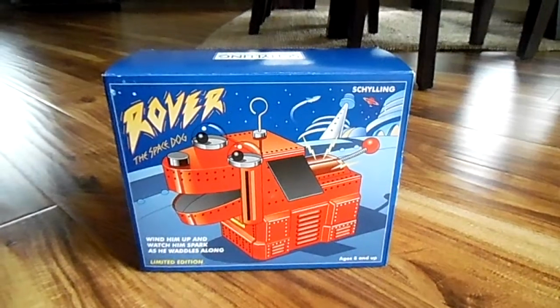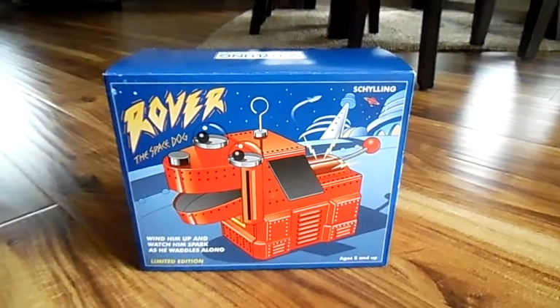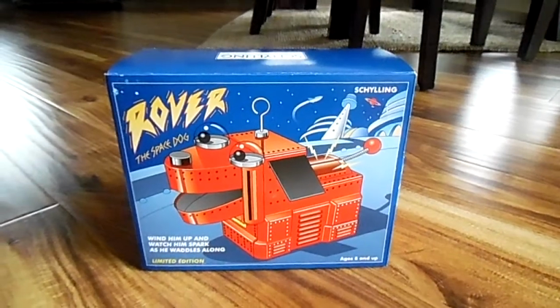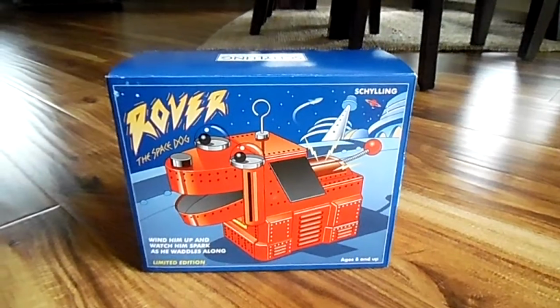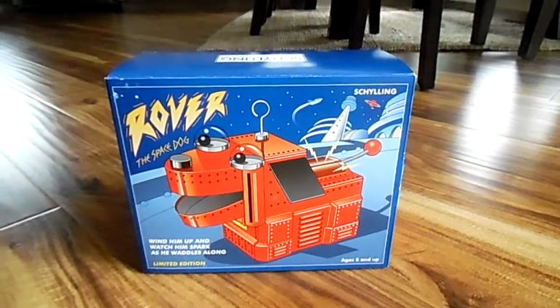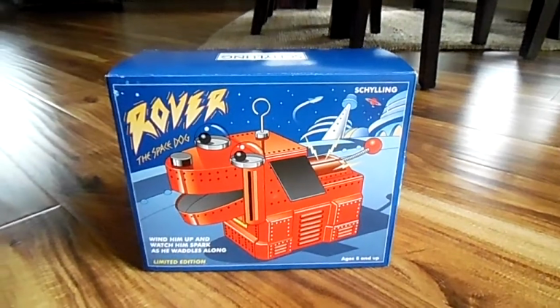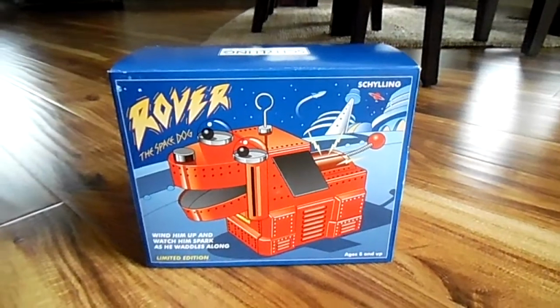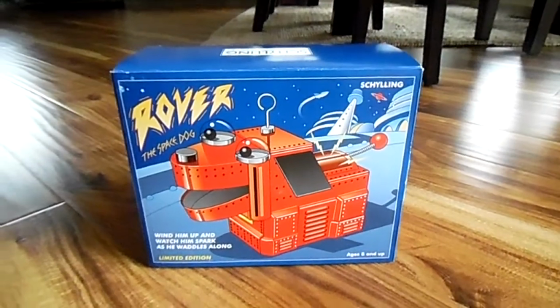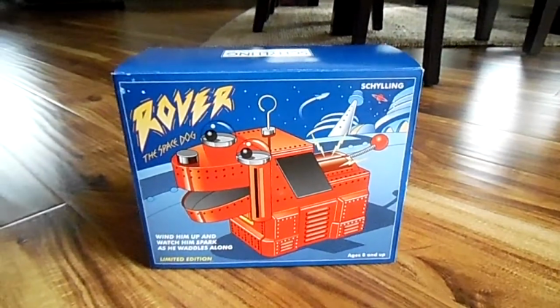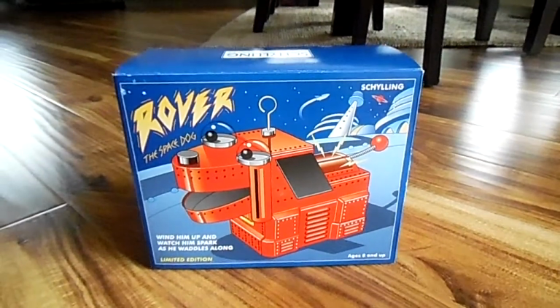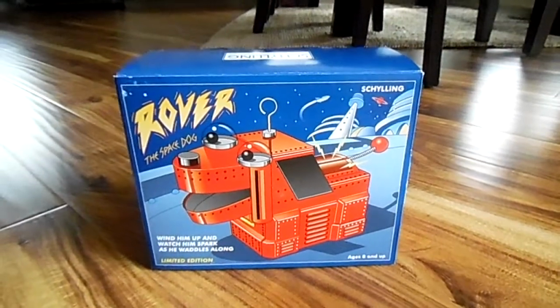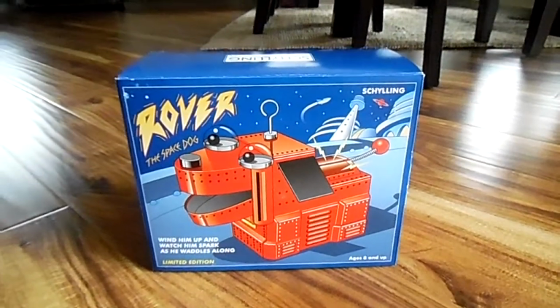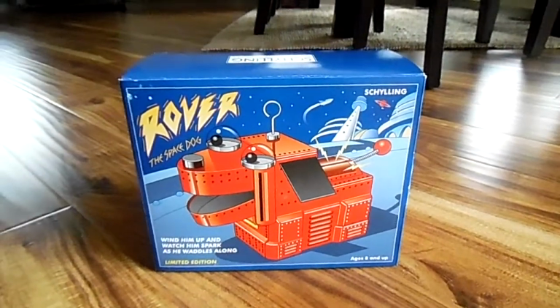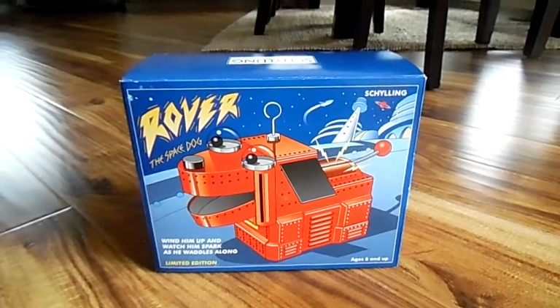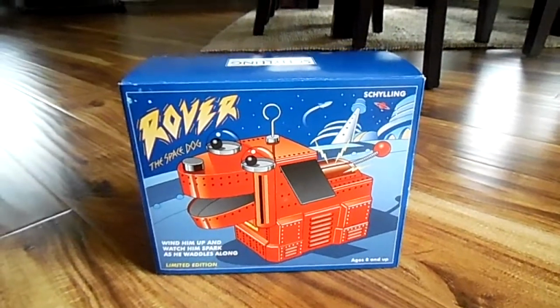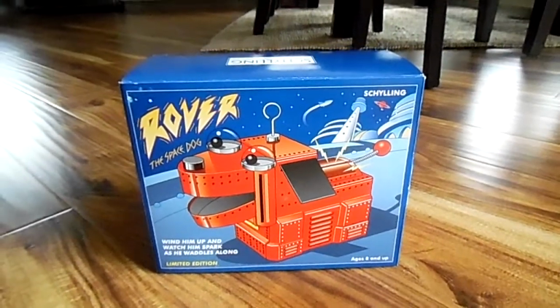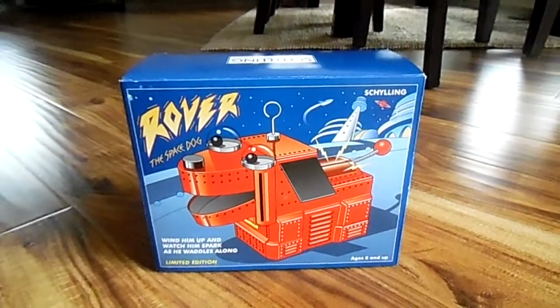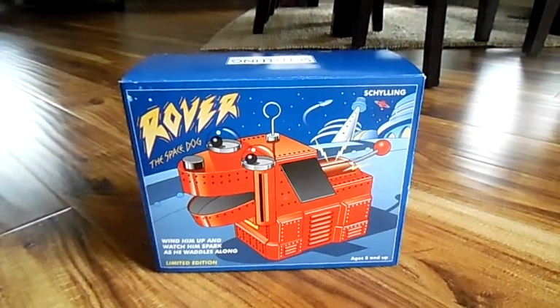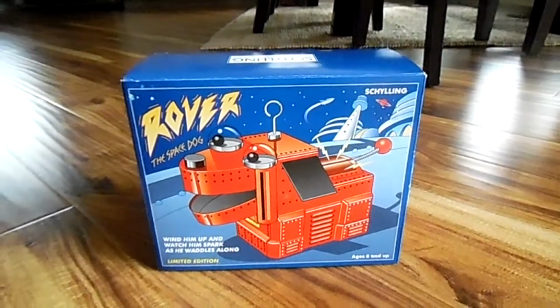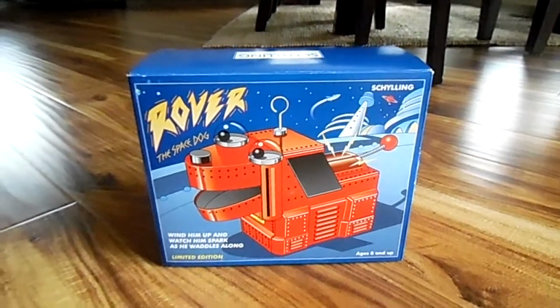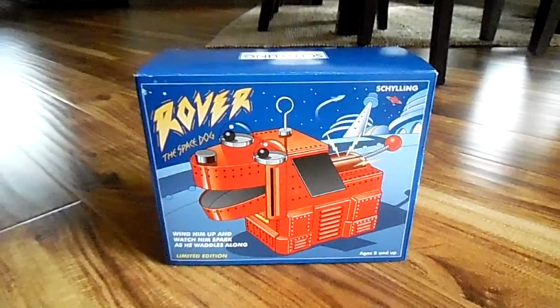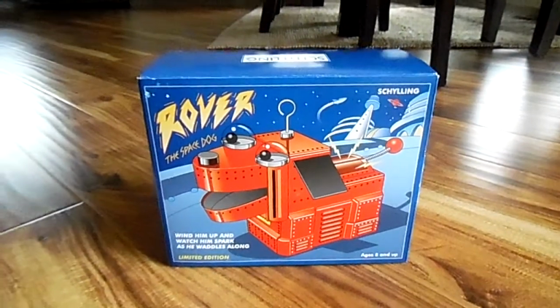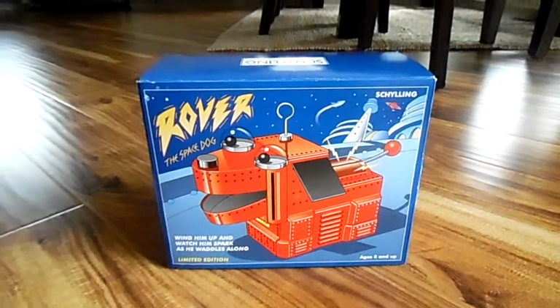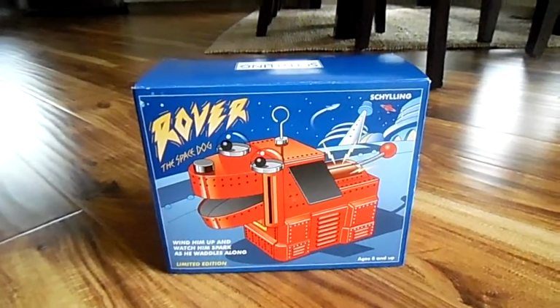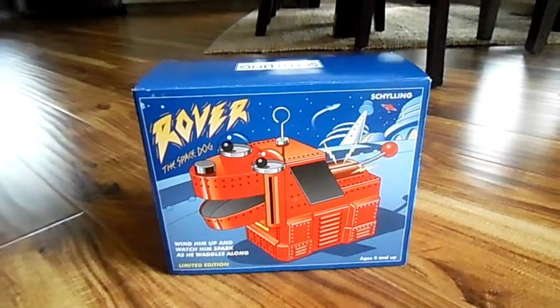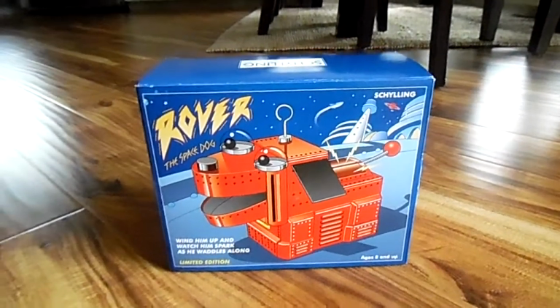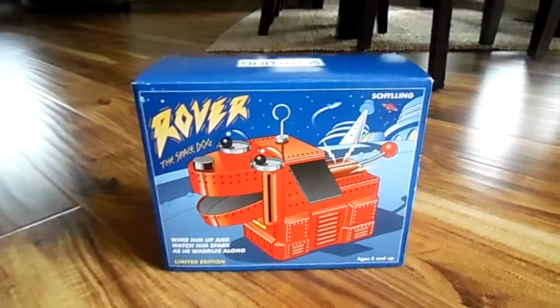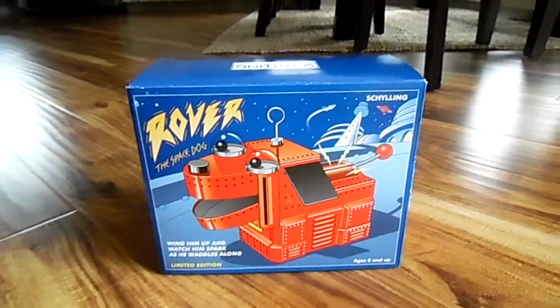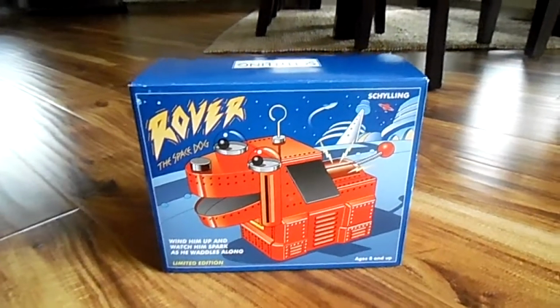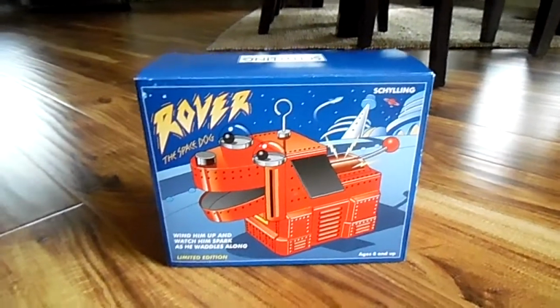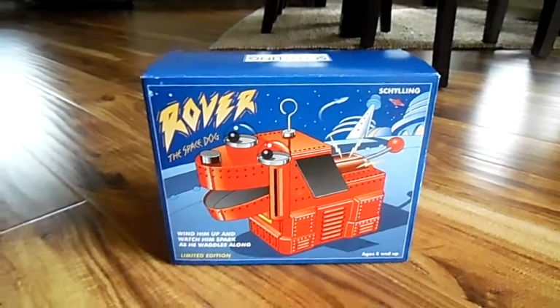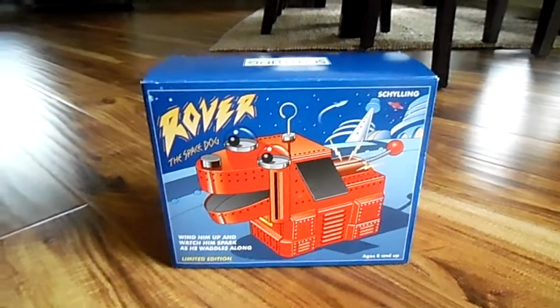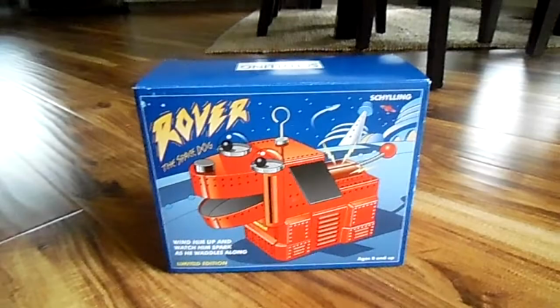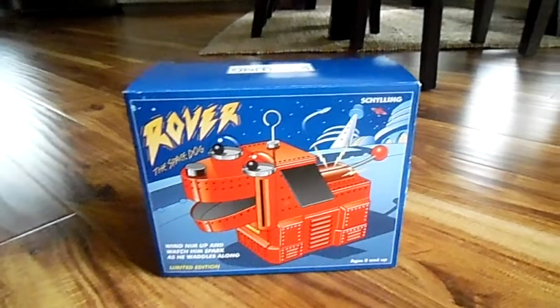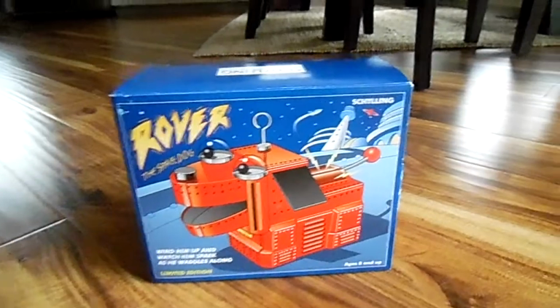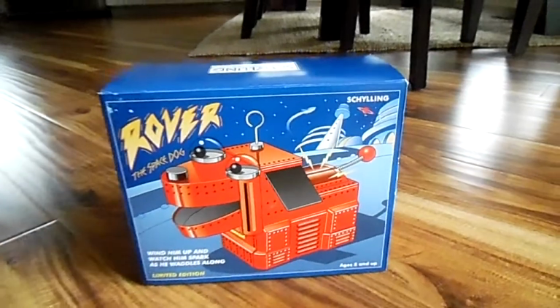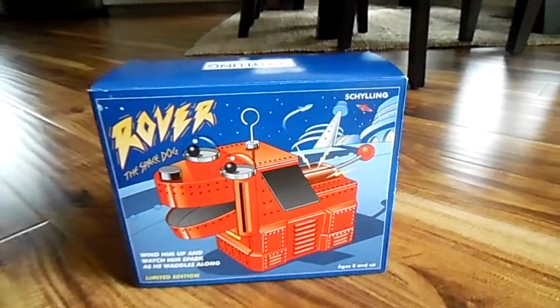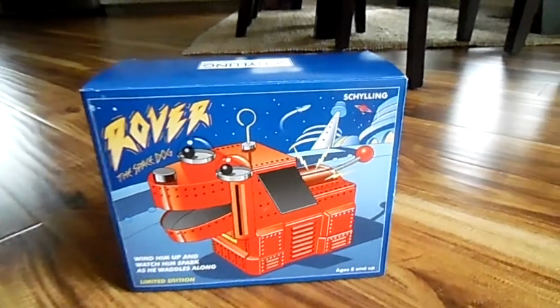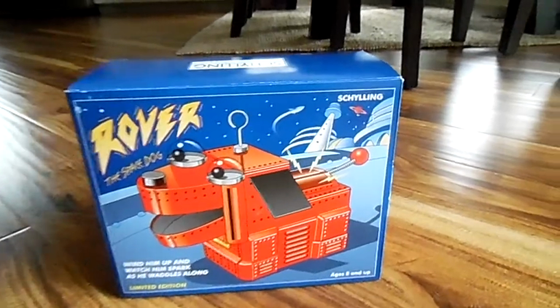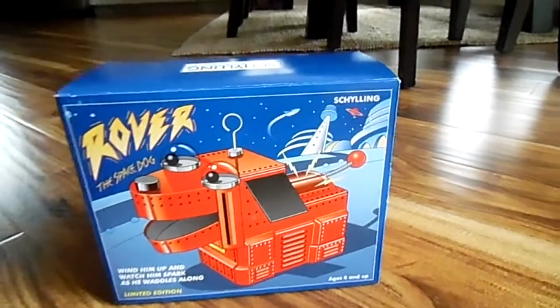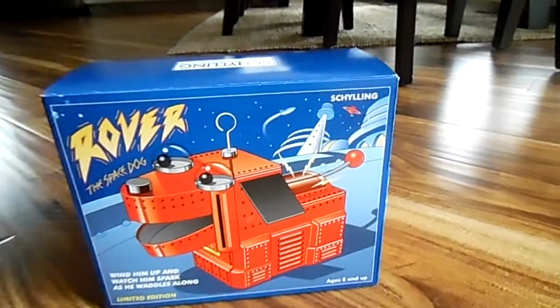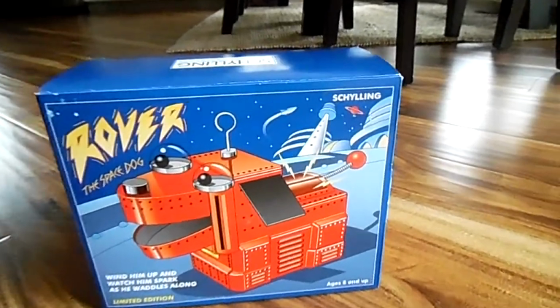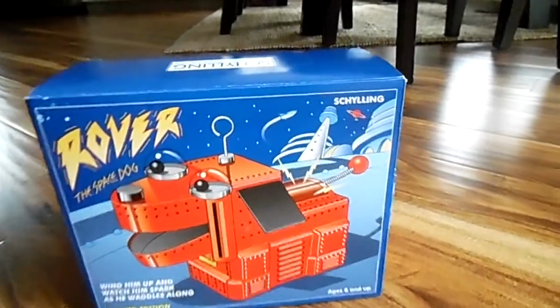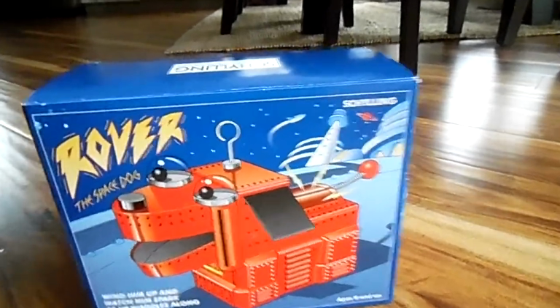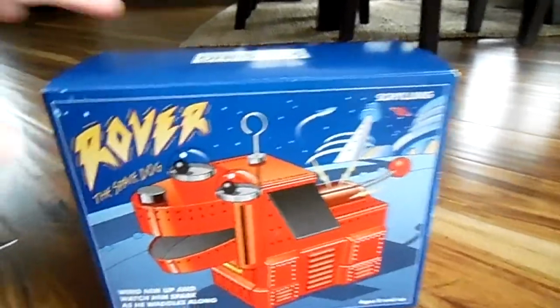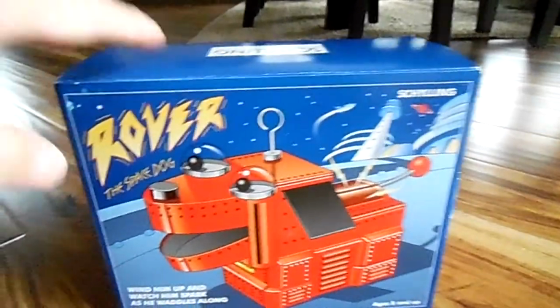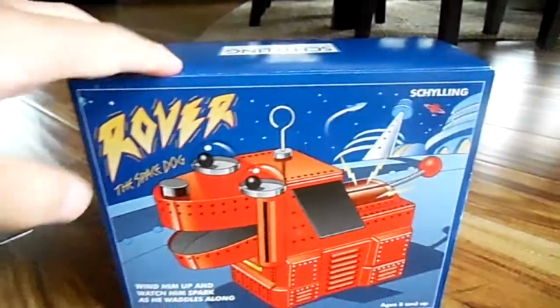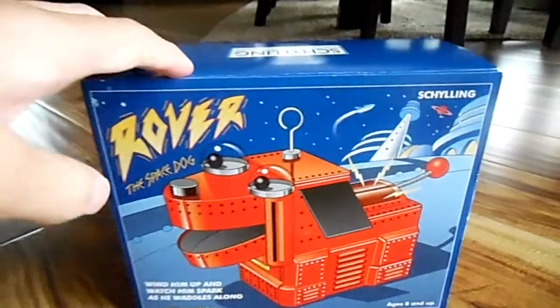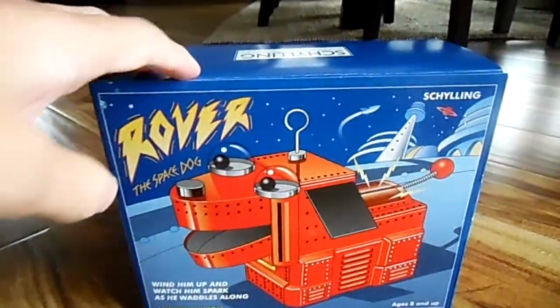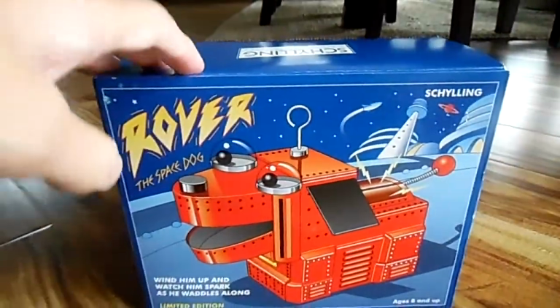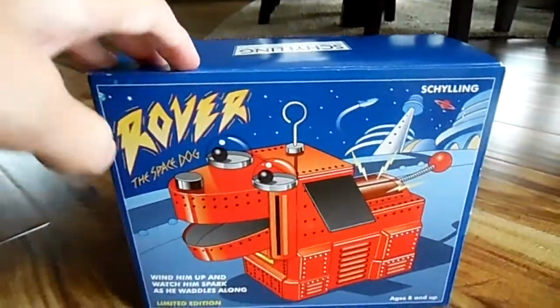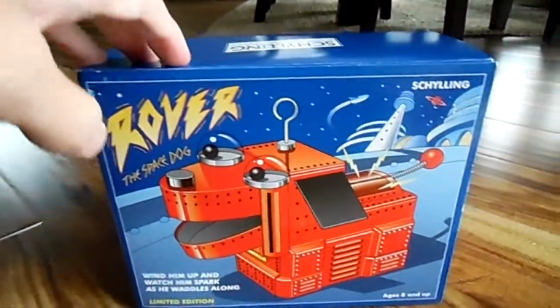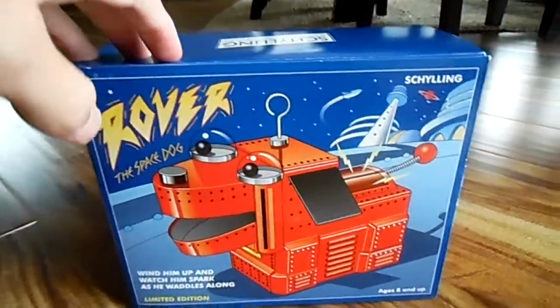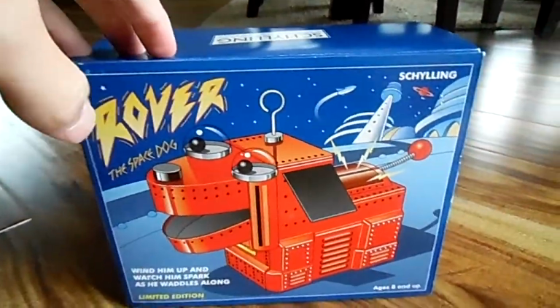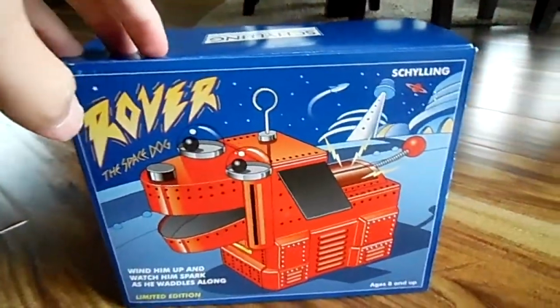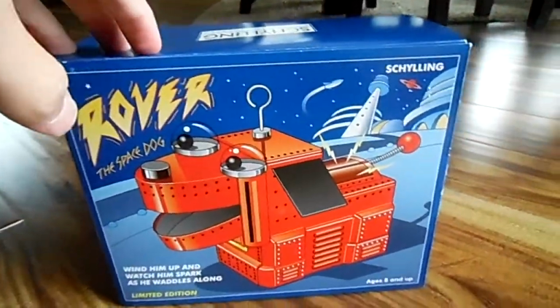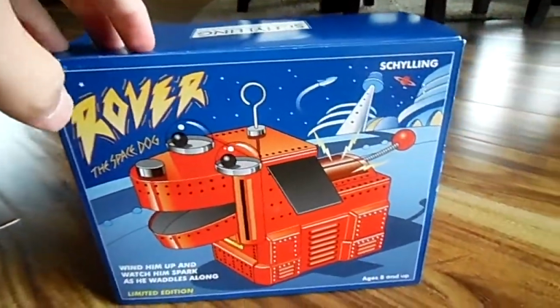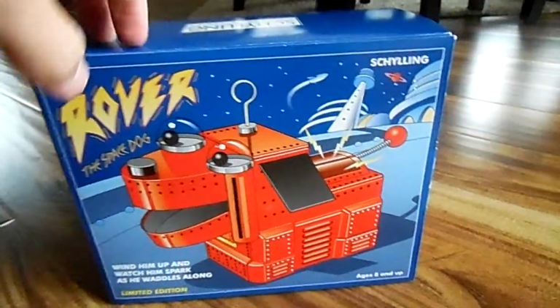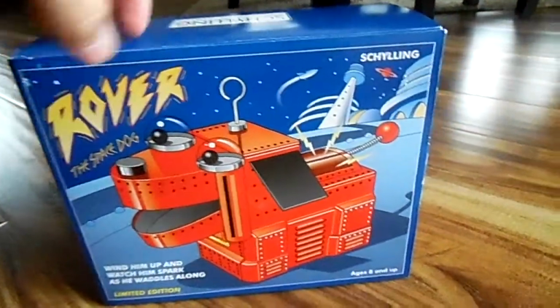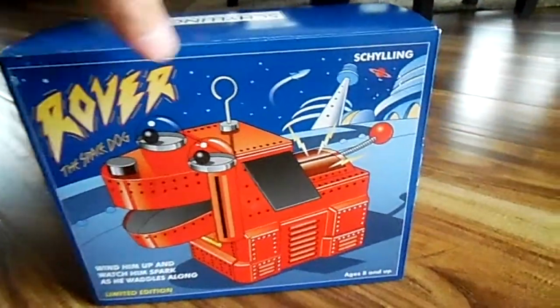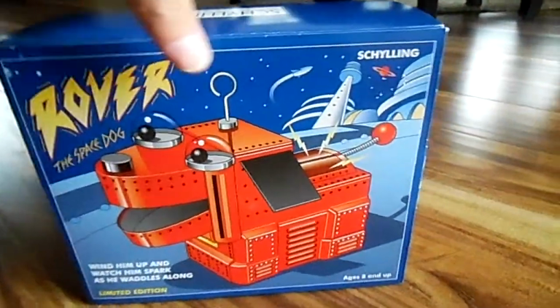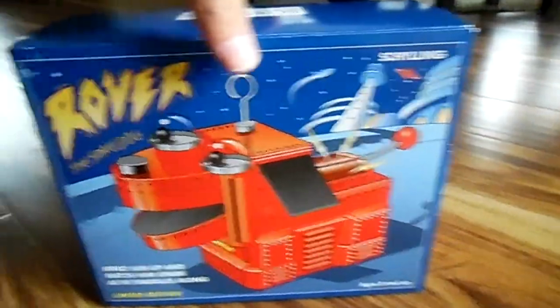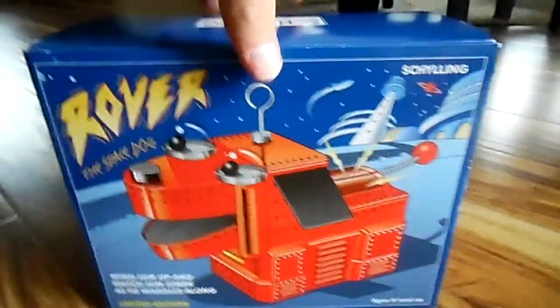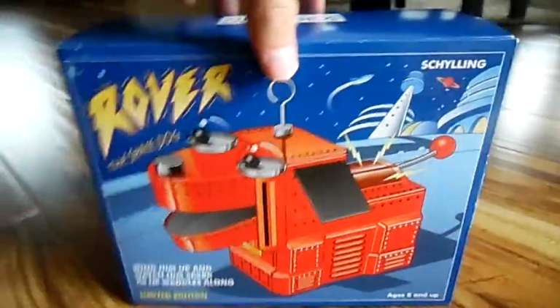Hi, I'm Preyas and I'll show you a review on the Roadless Space Dog Berminian.